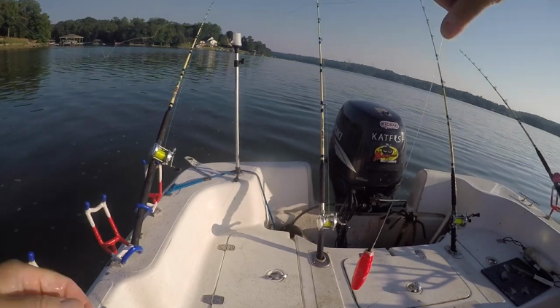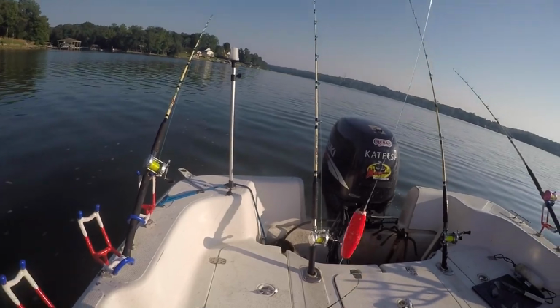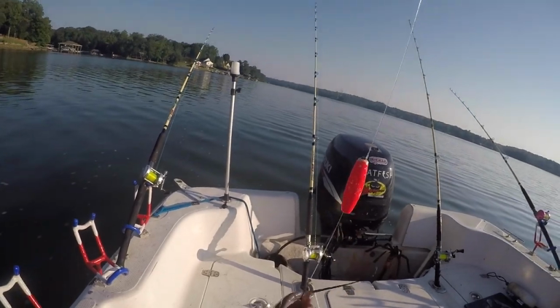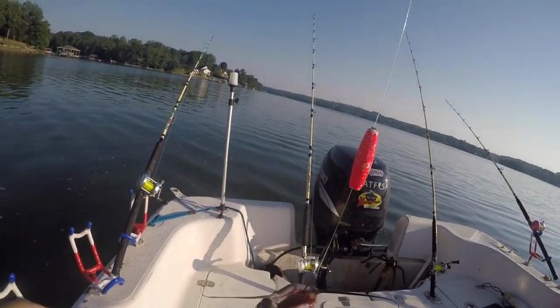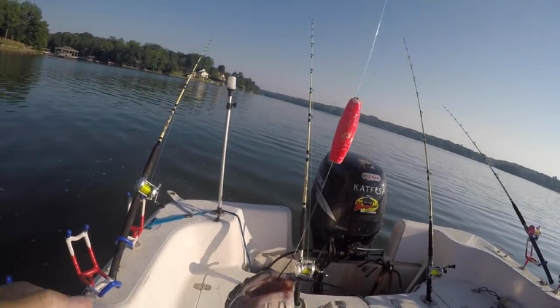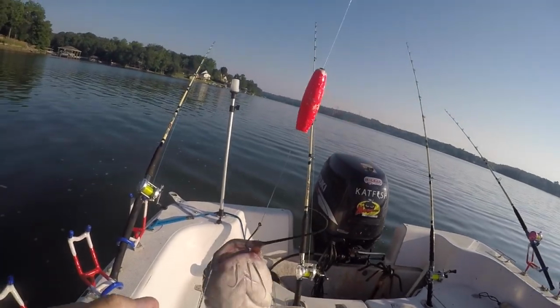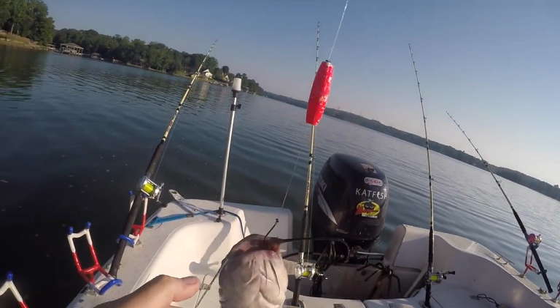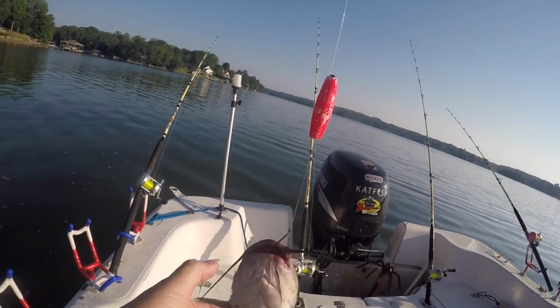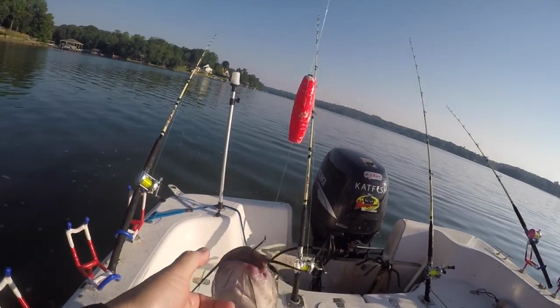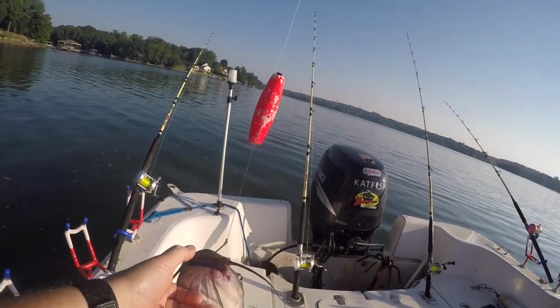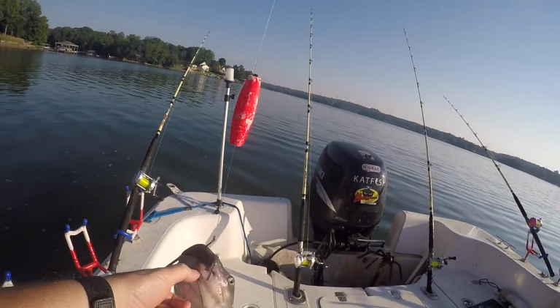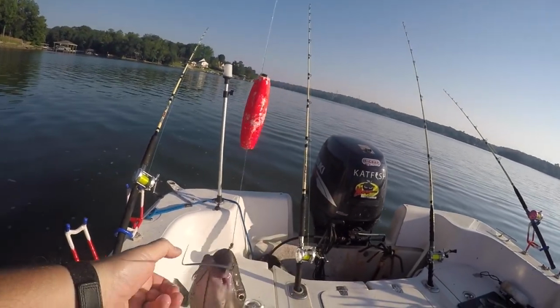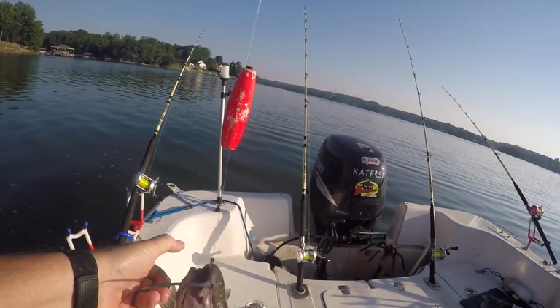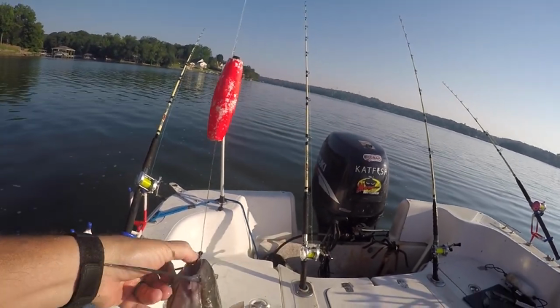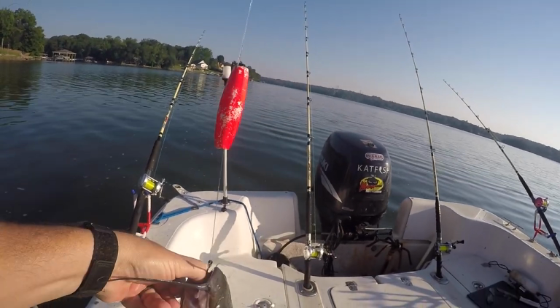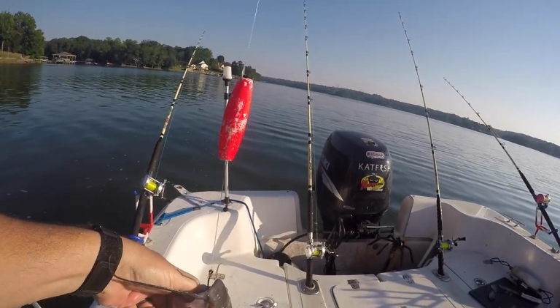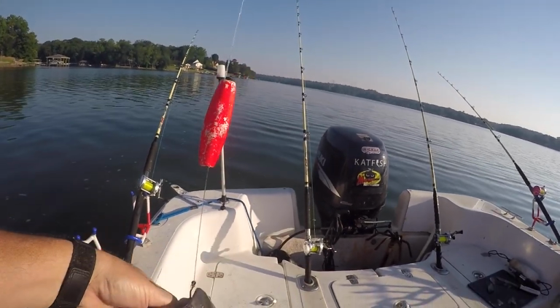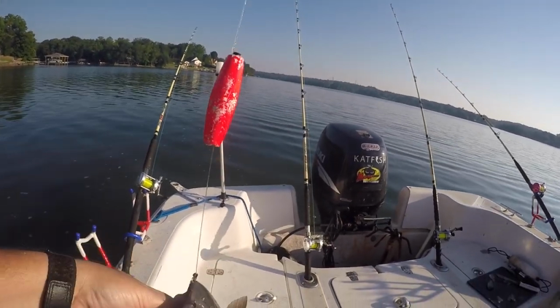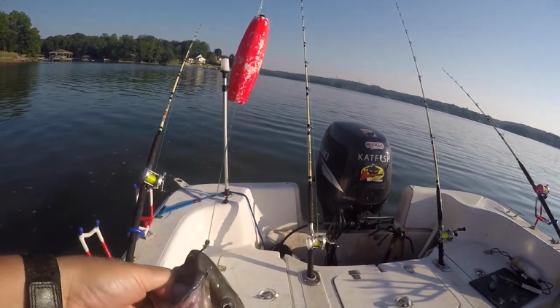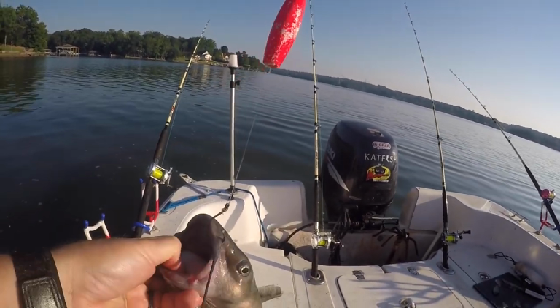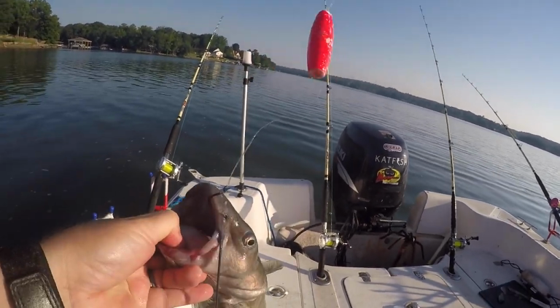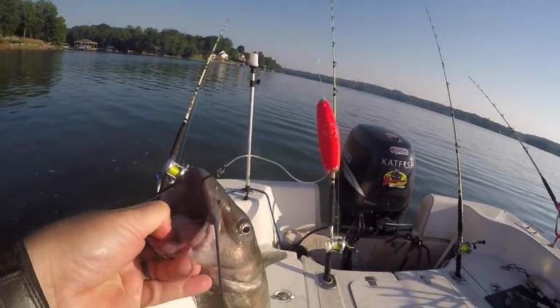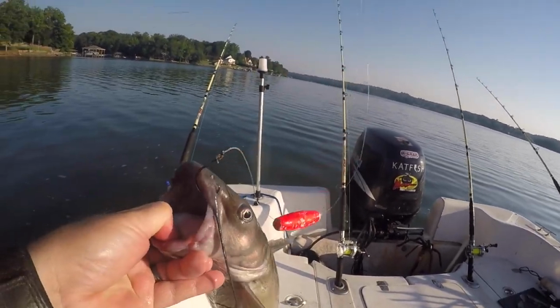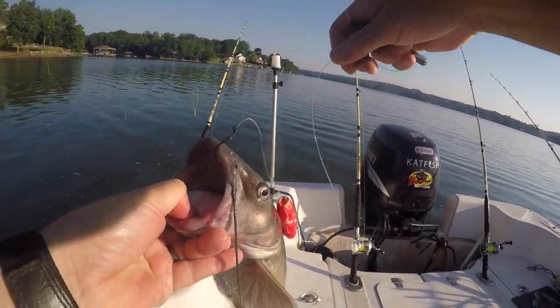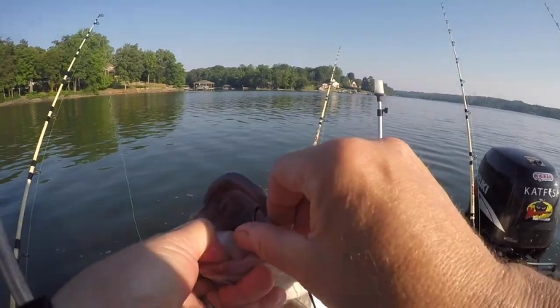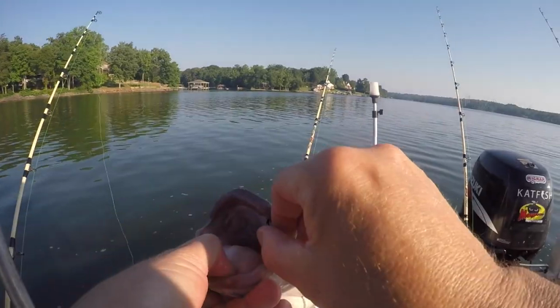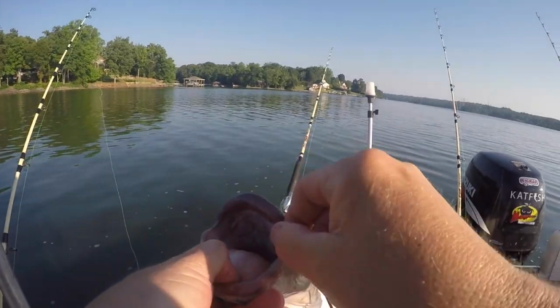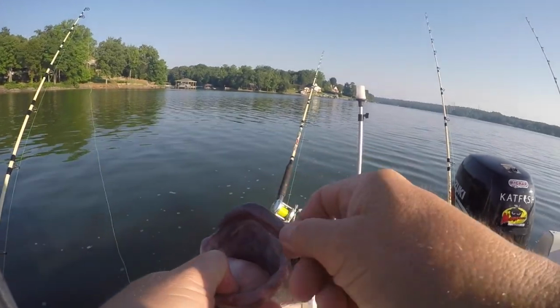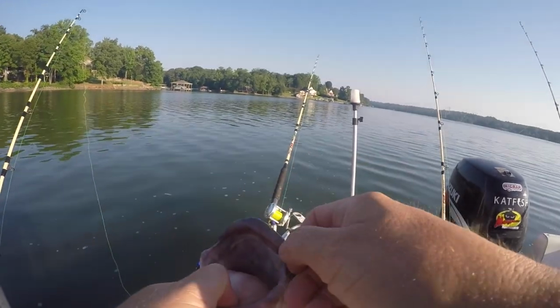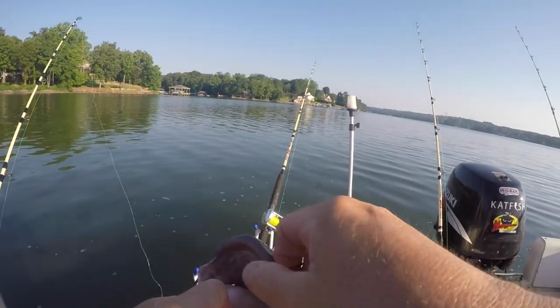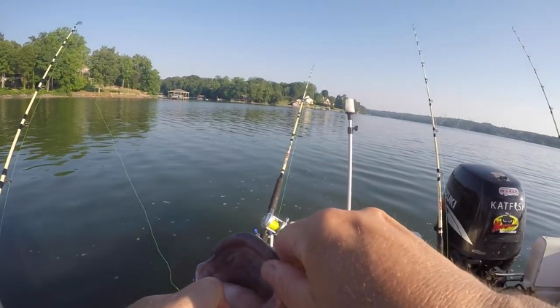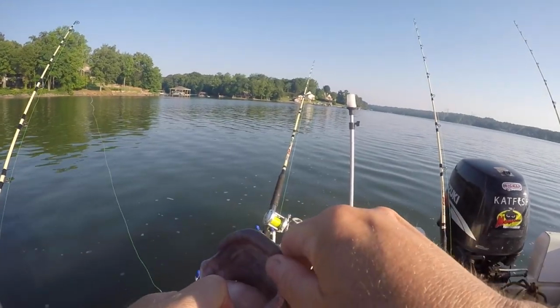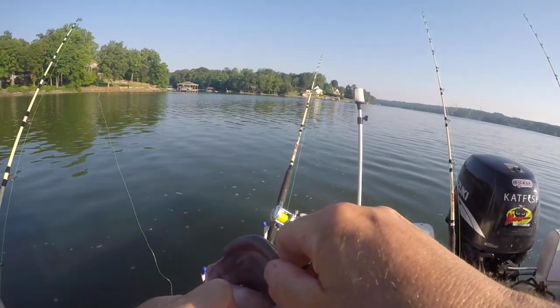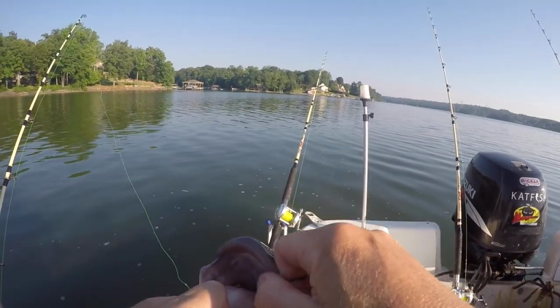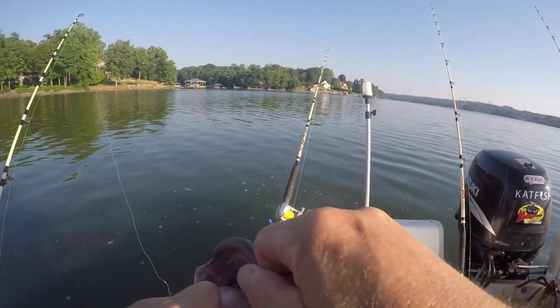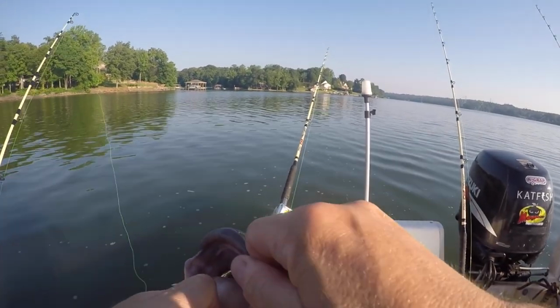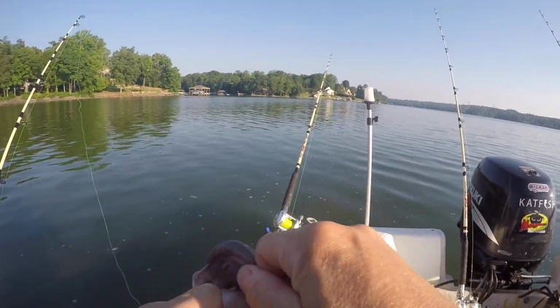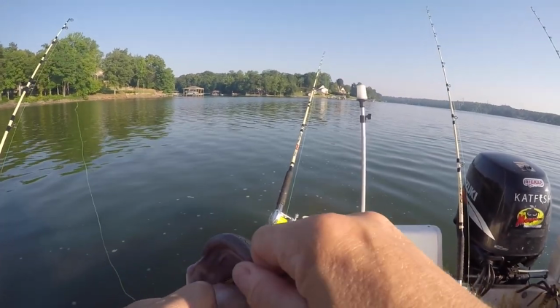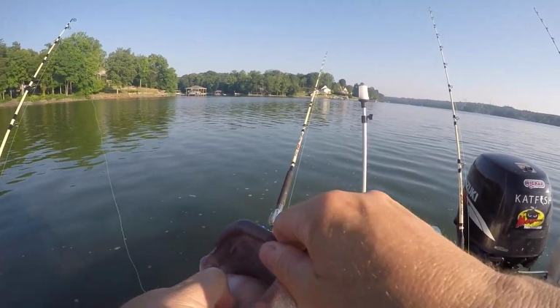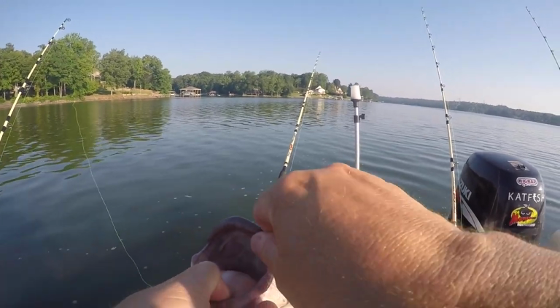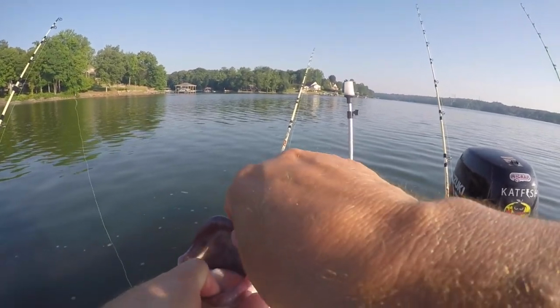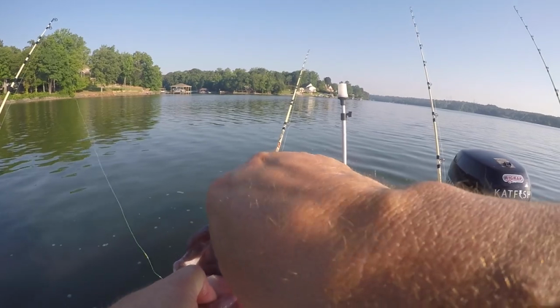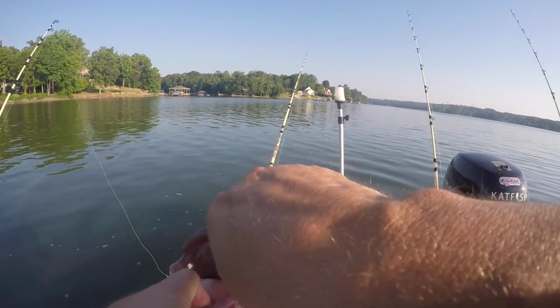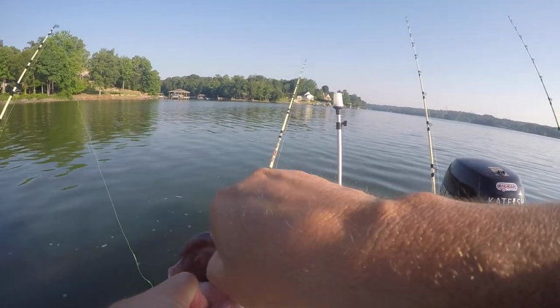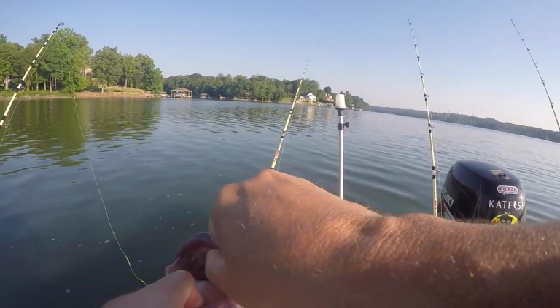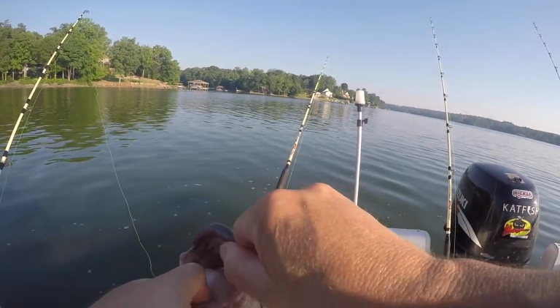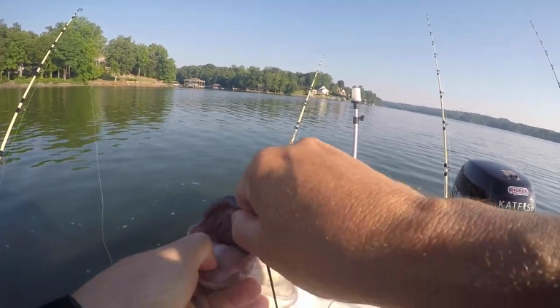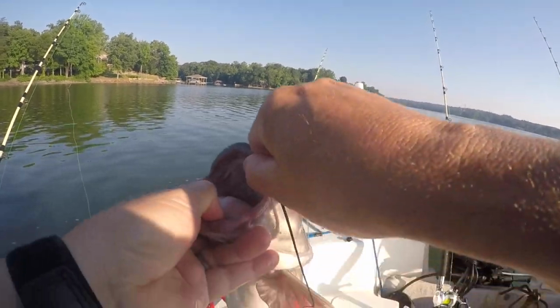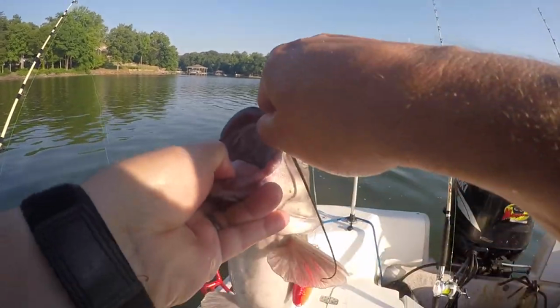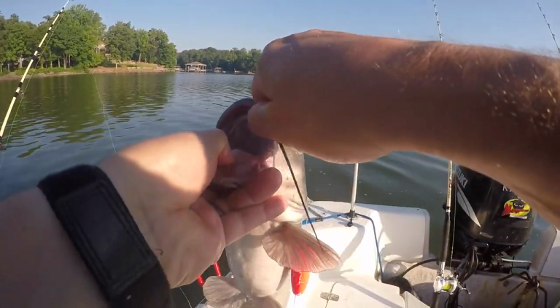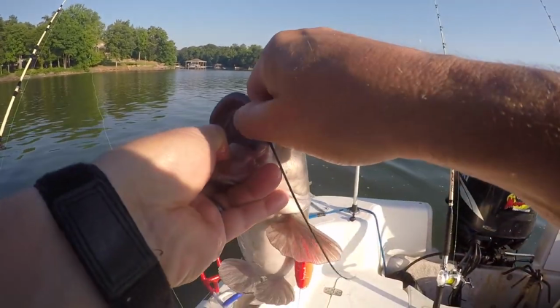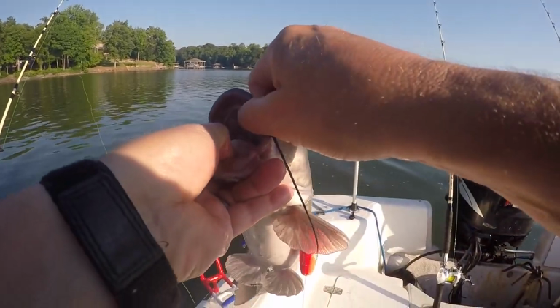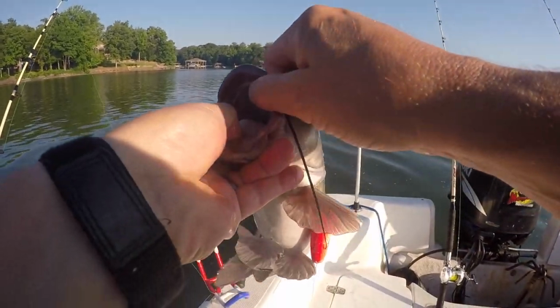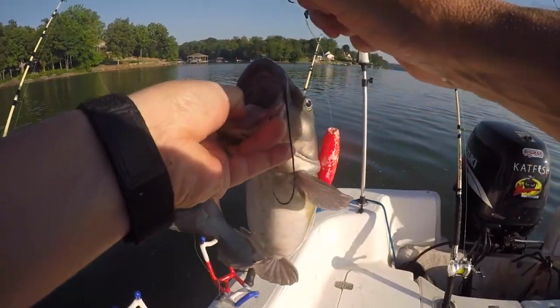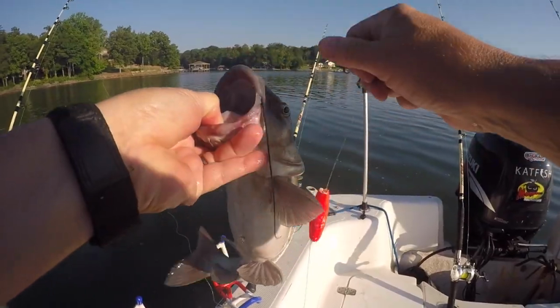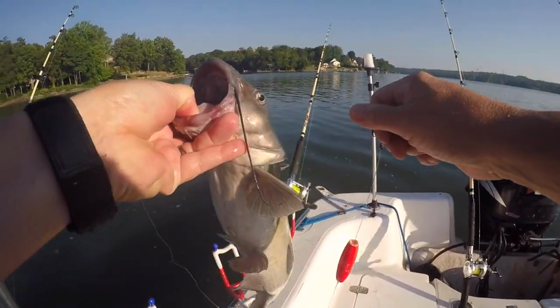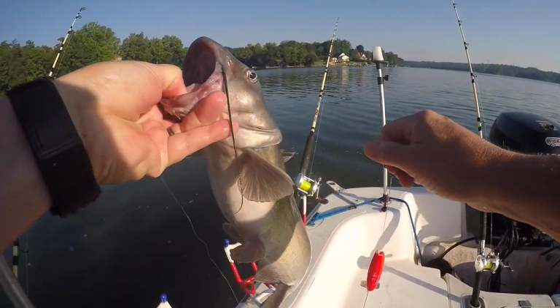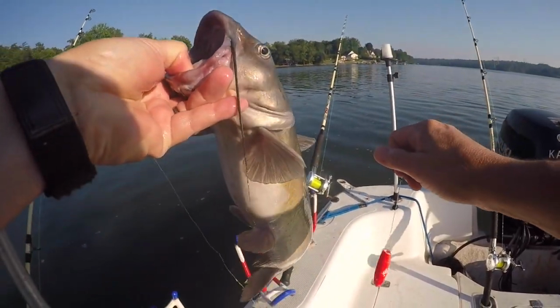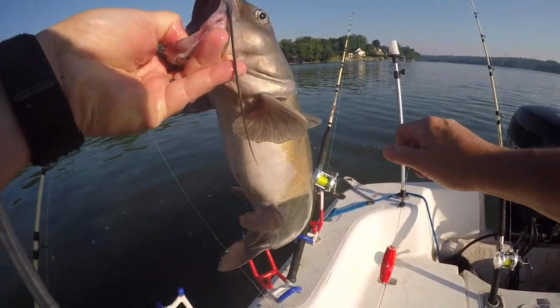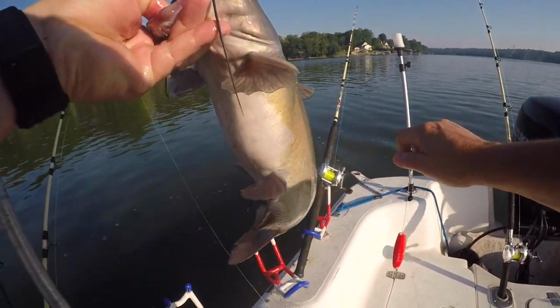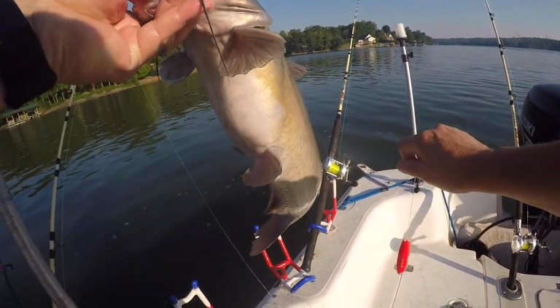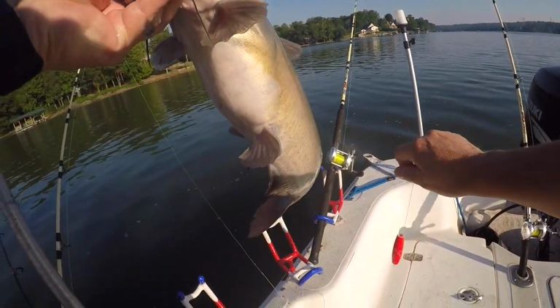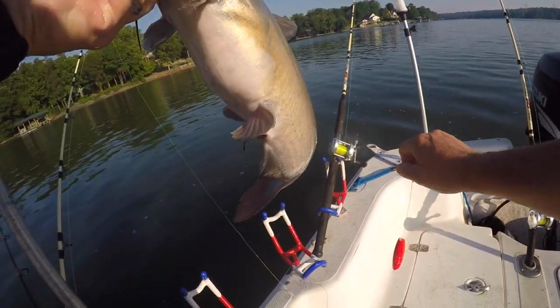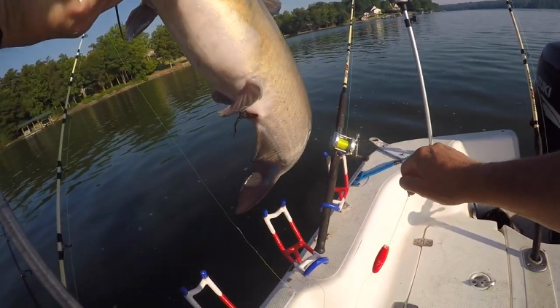Alright fish, I'm getting ready to free you of two things. One's going to be the hook in your mouth, and it's going to be the hook in your butt. I'm not kidding. This fish has a hook in its butt.